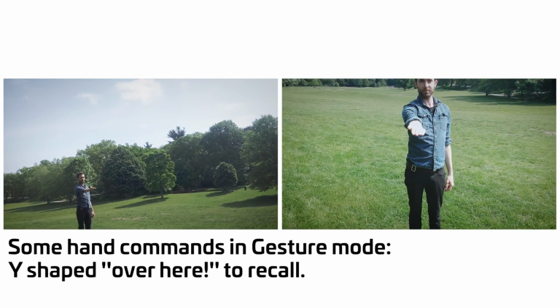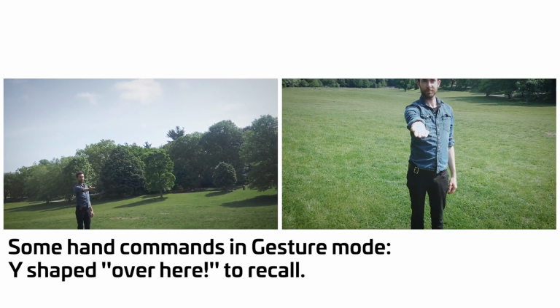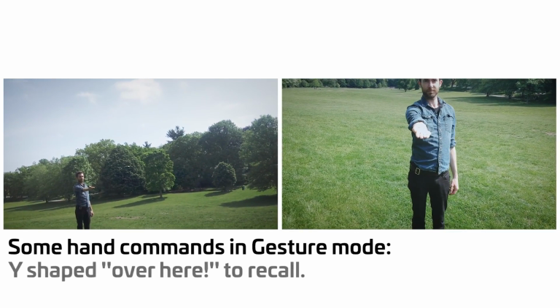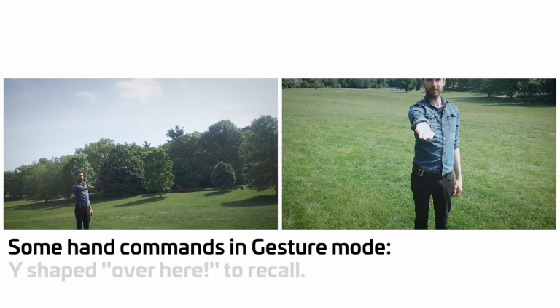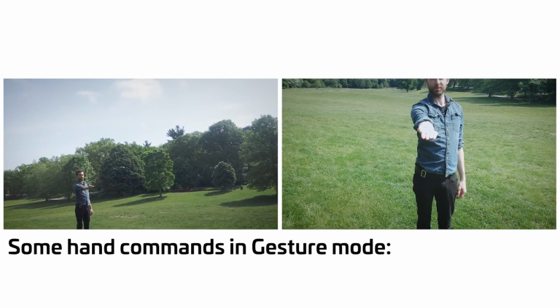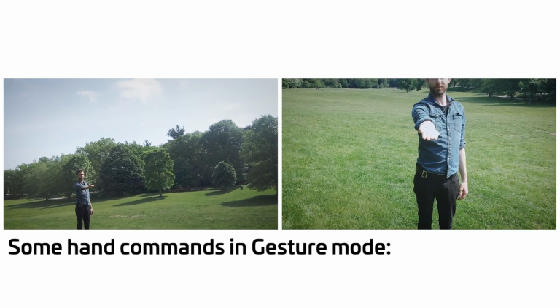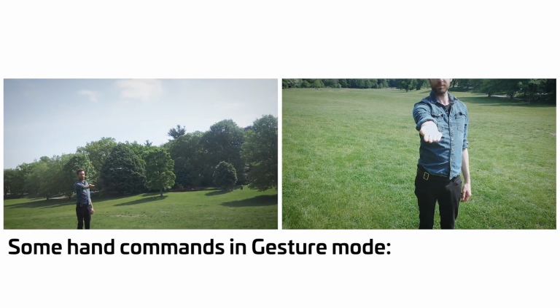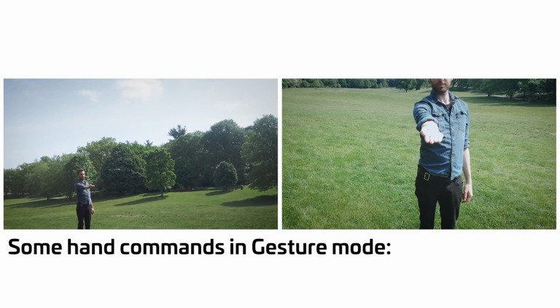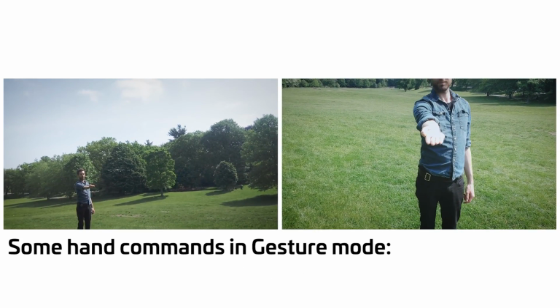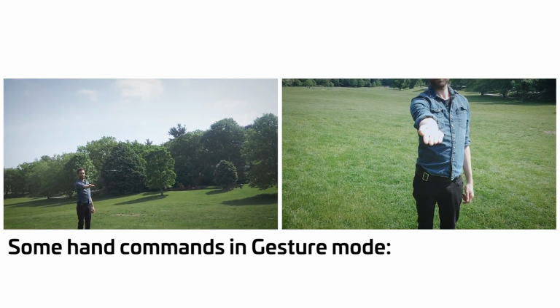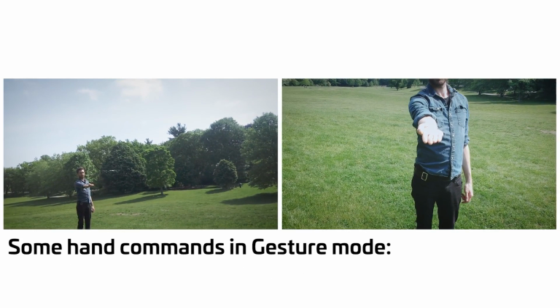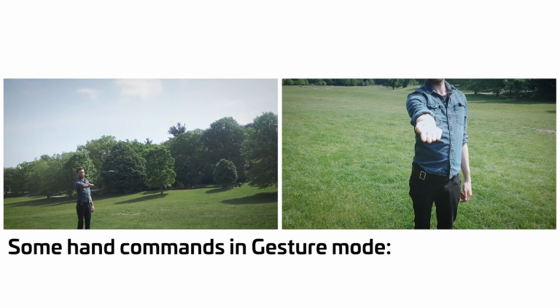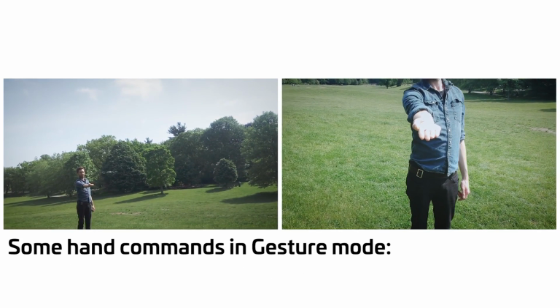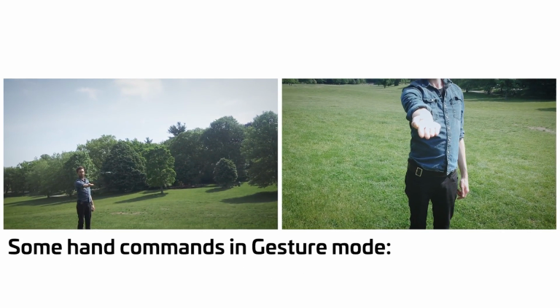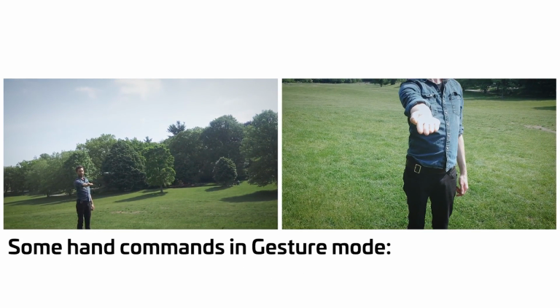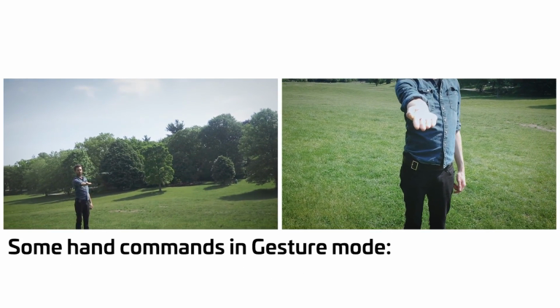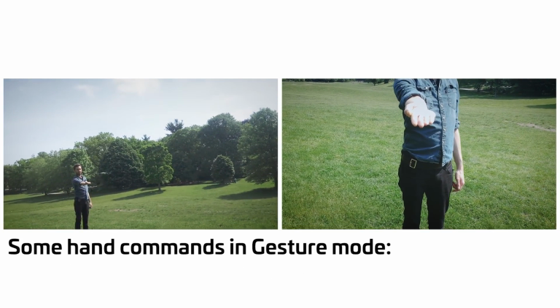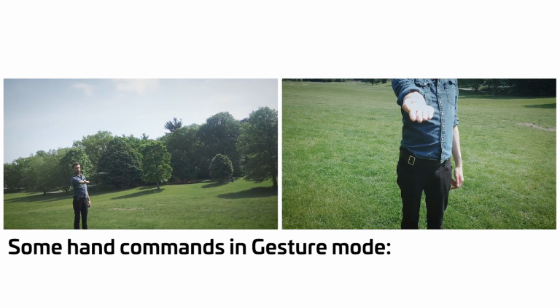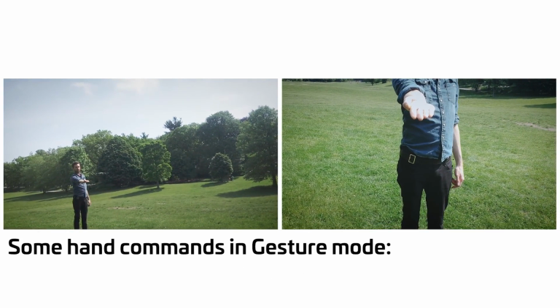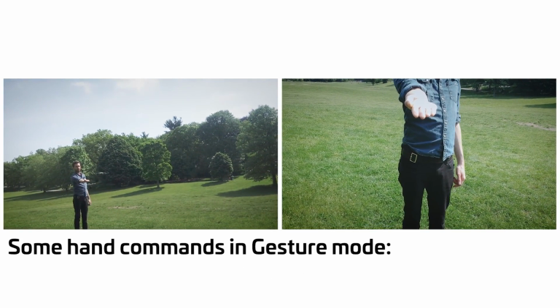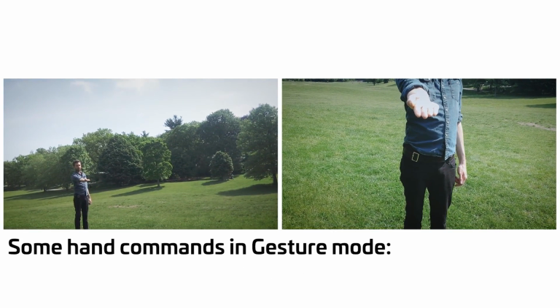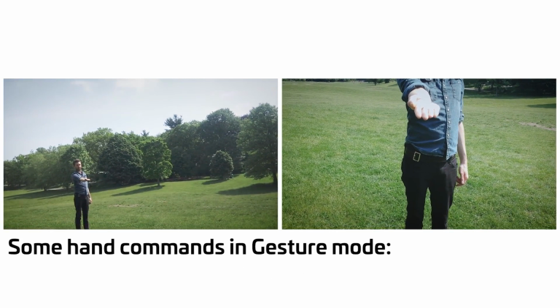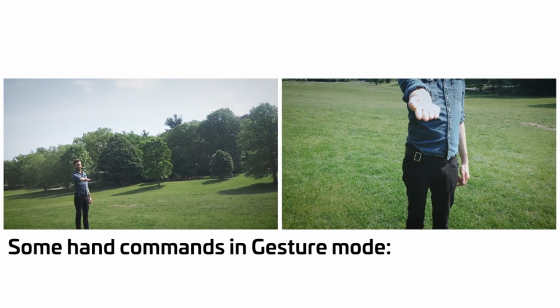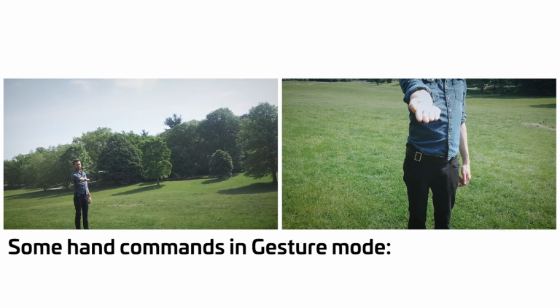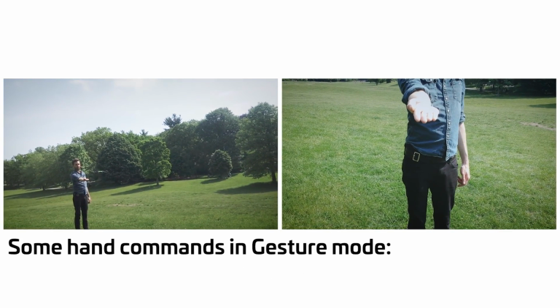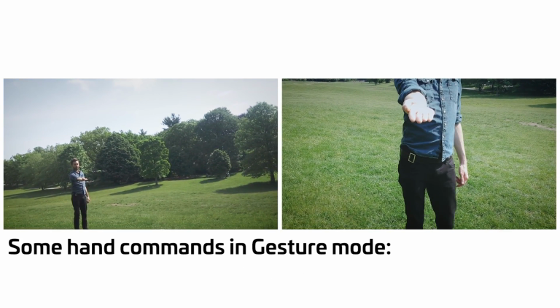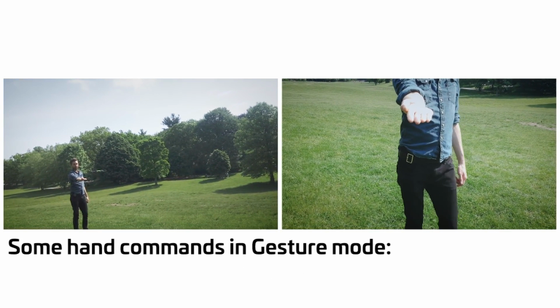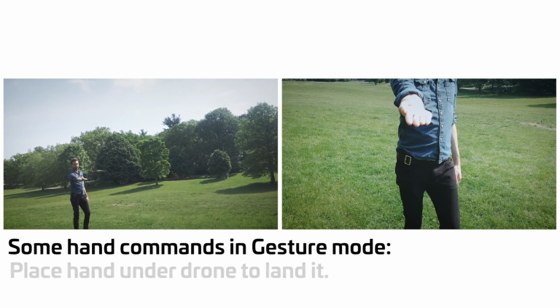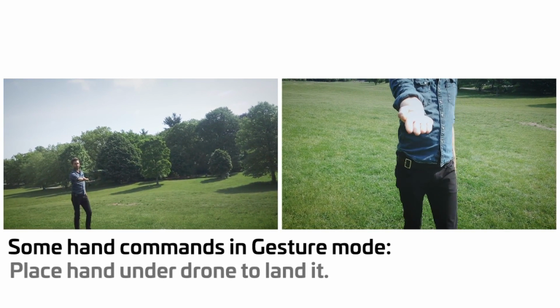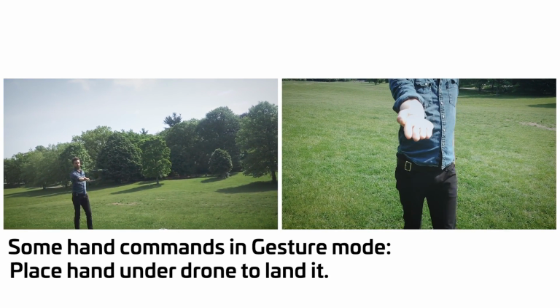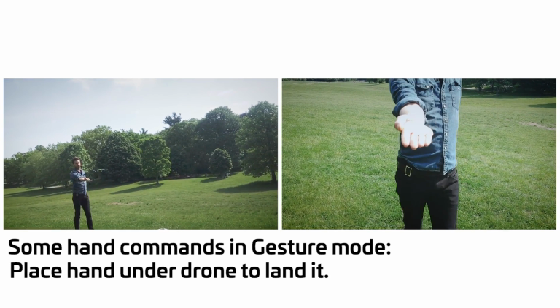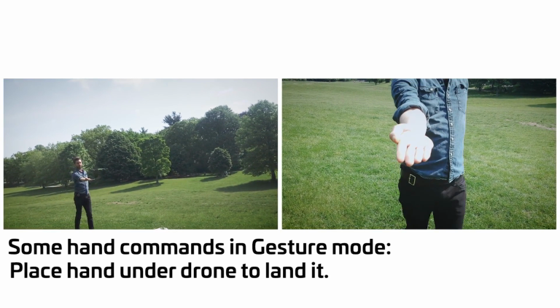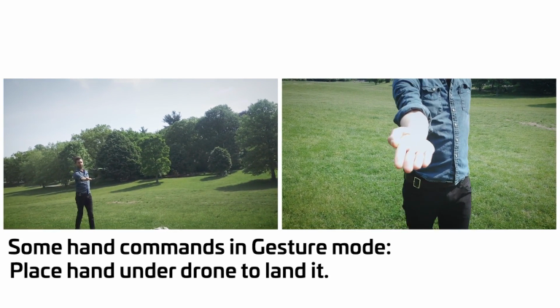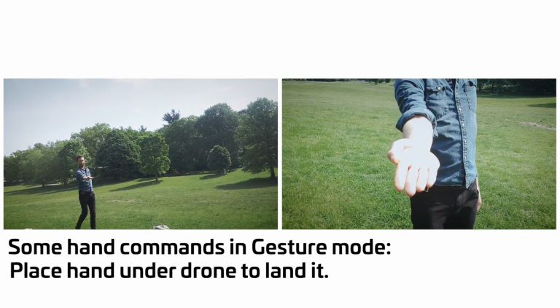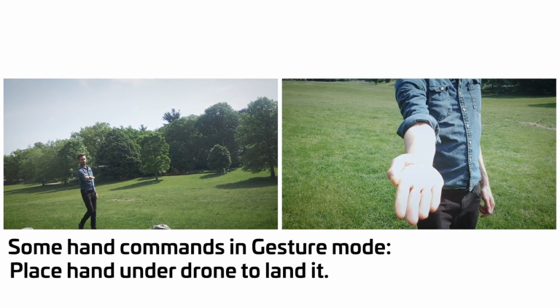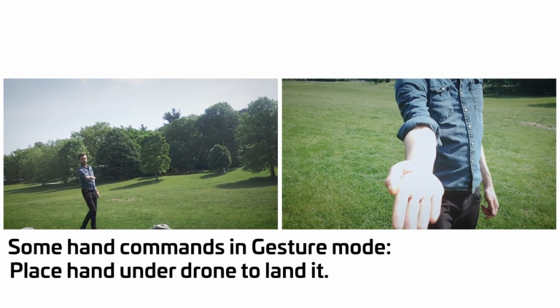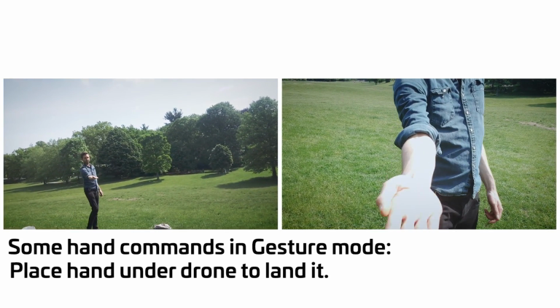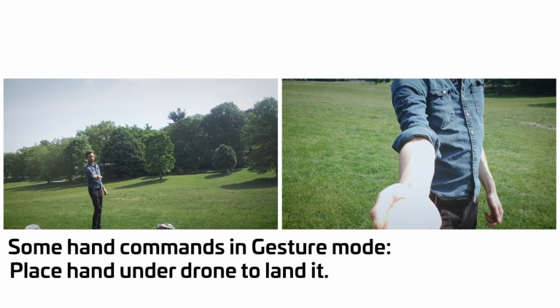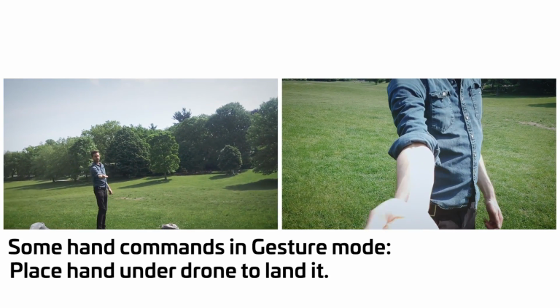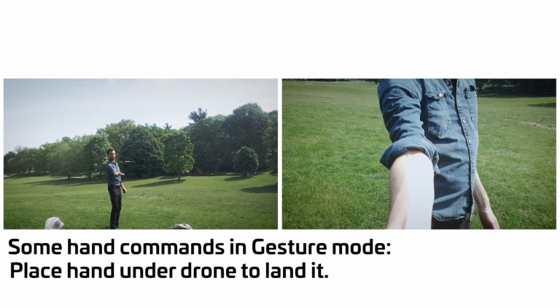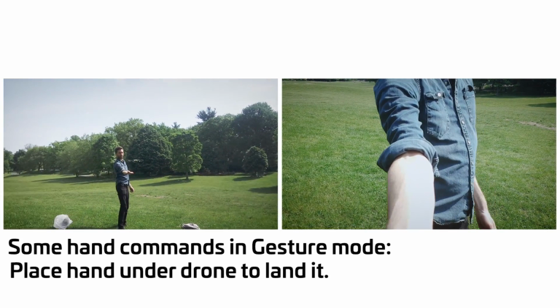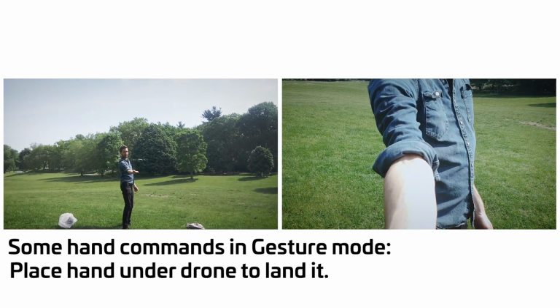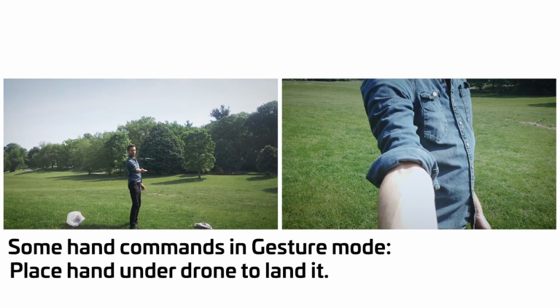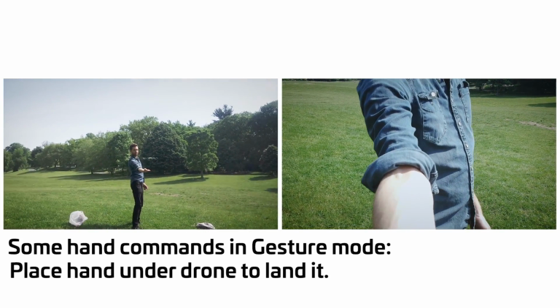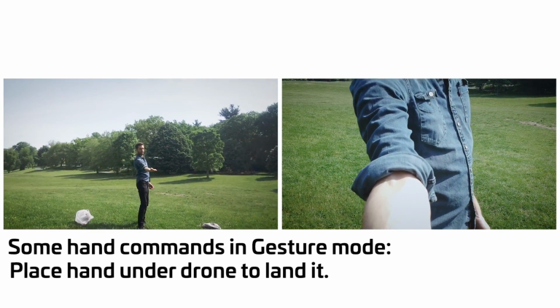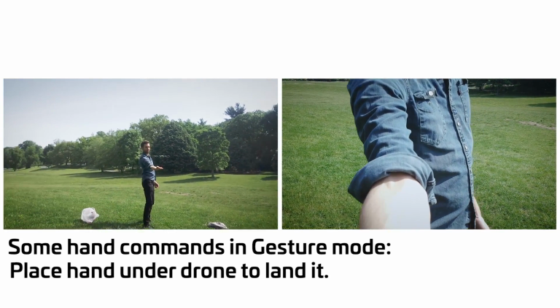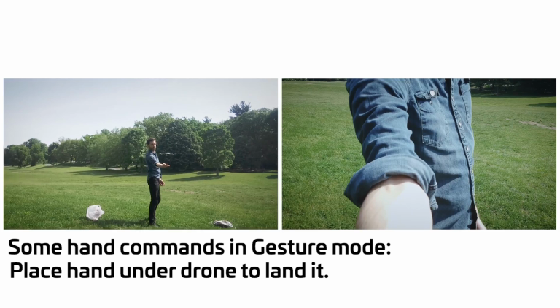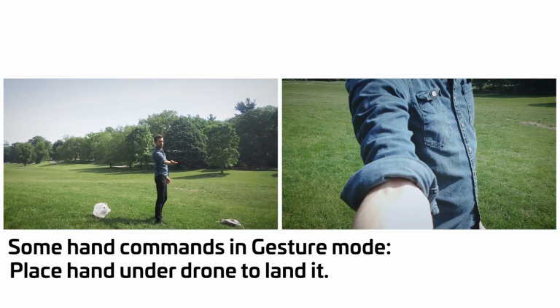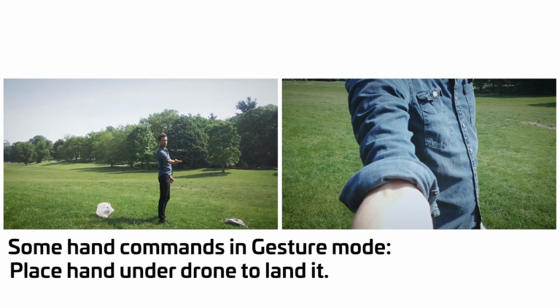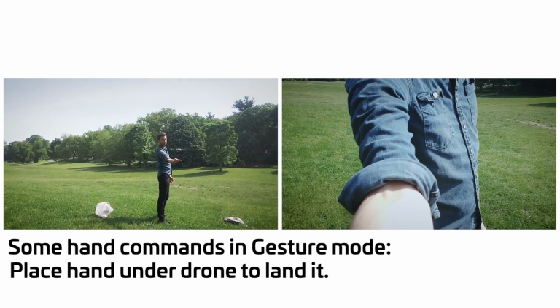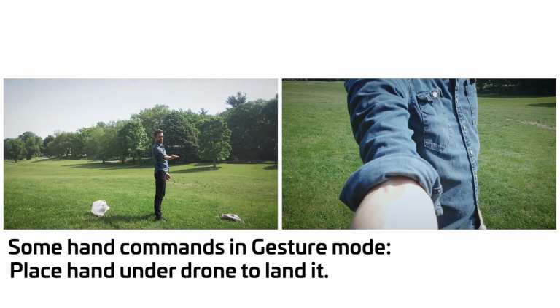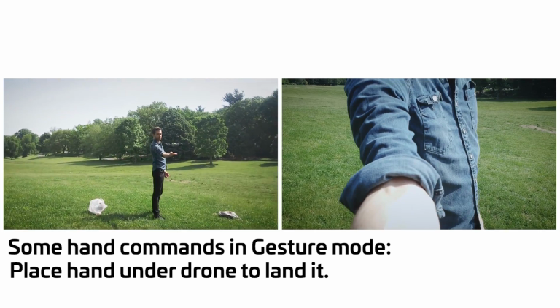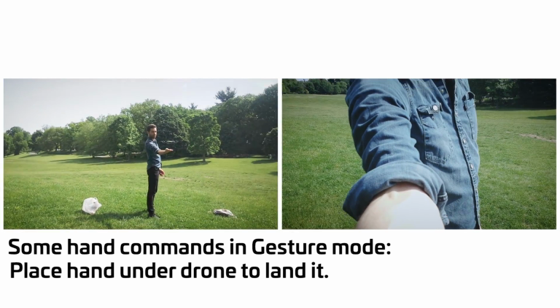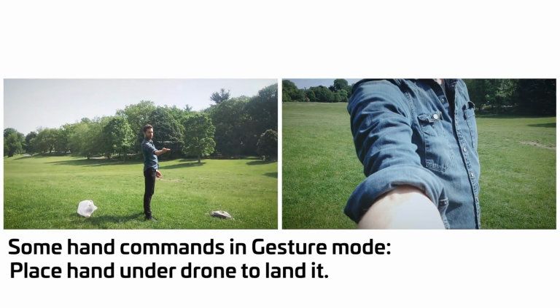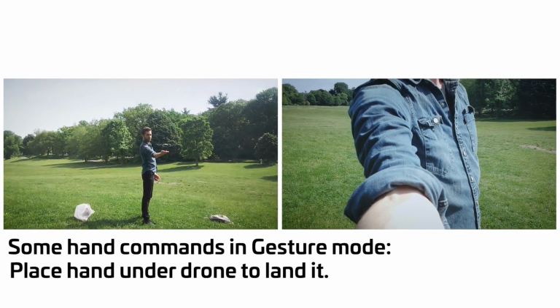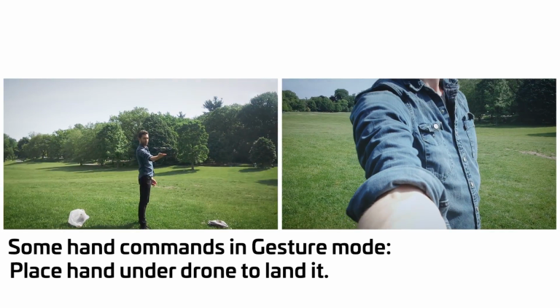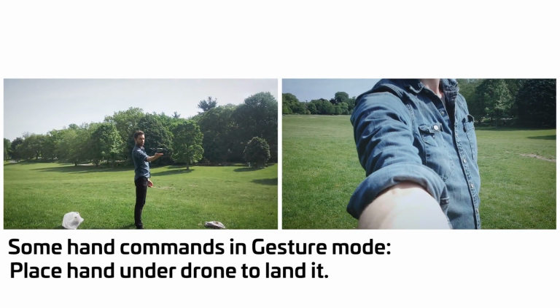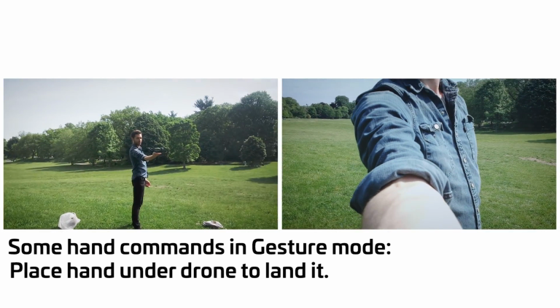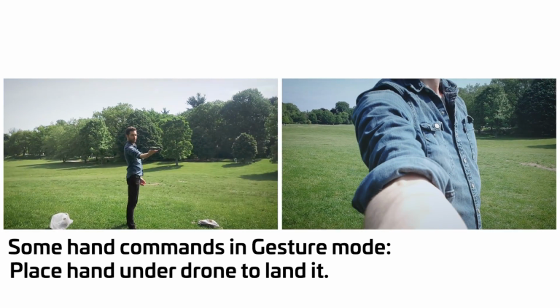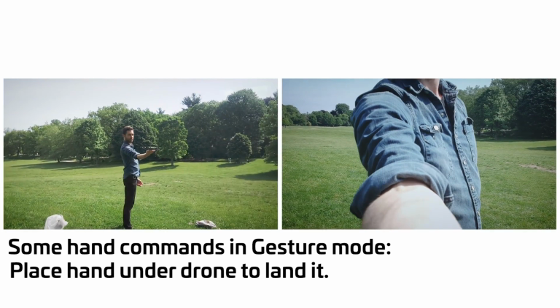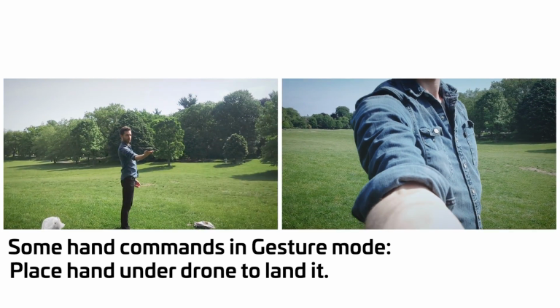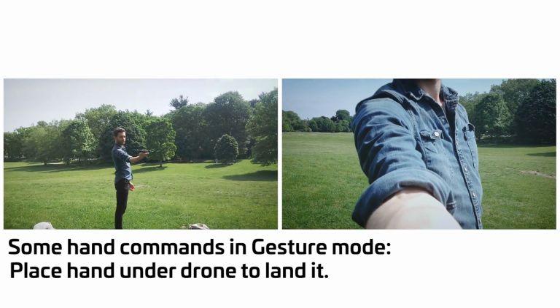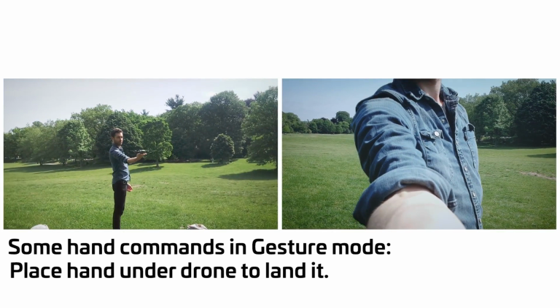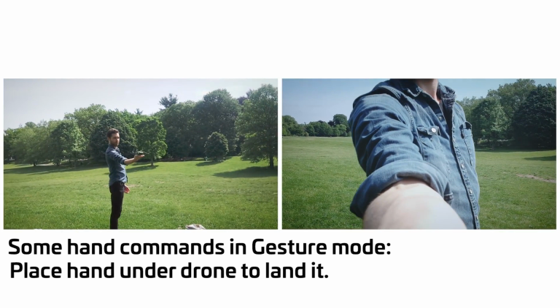You really can hold it in the palm of your hand. The coolest thing about the Spark being palm-sized is that you can use said palms as launch and landing pads.